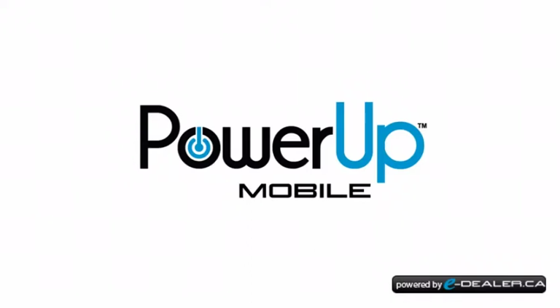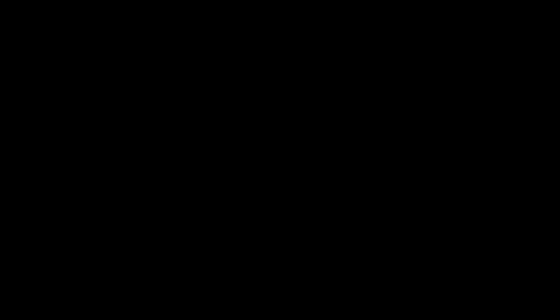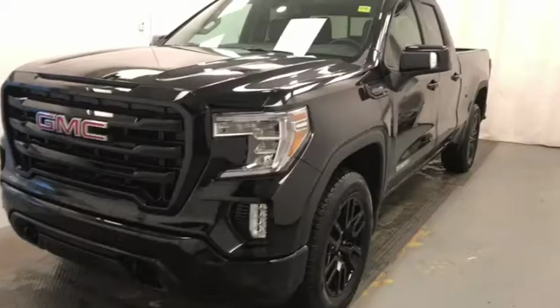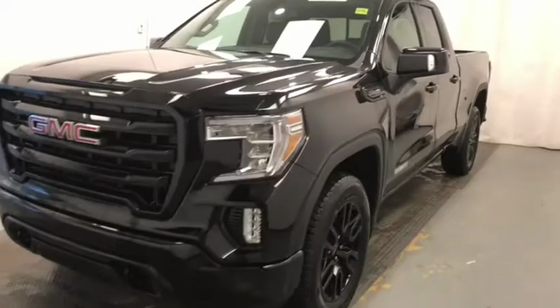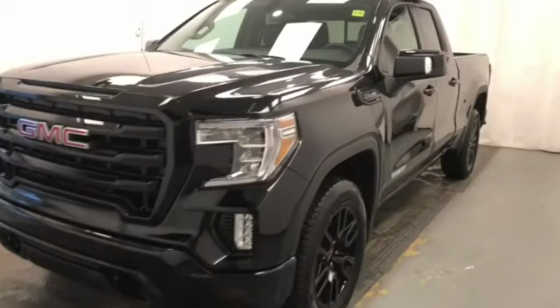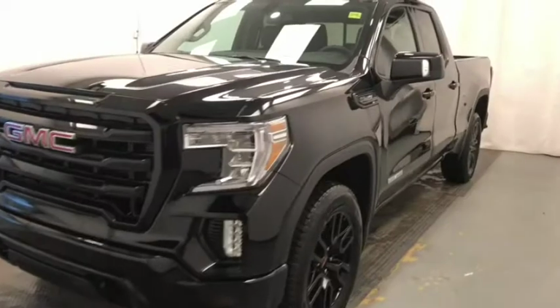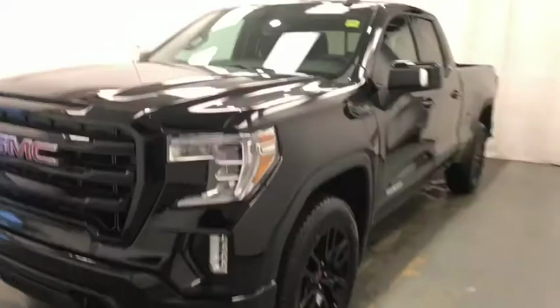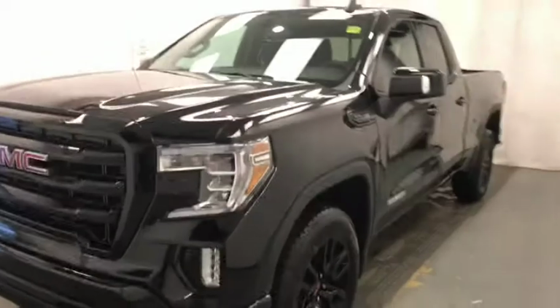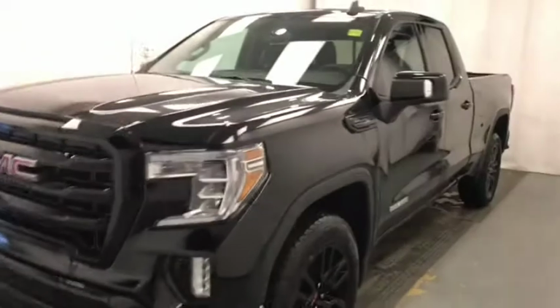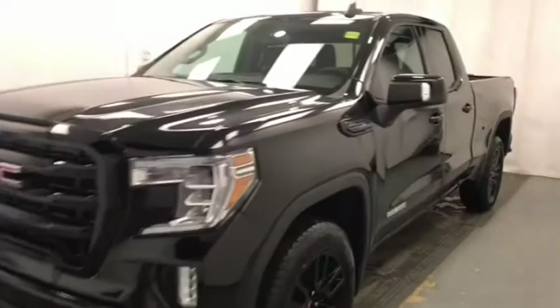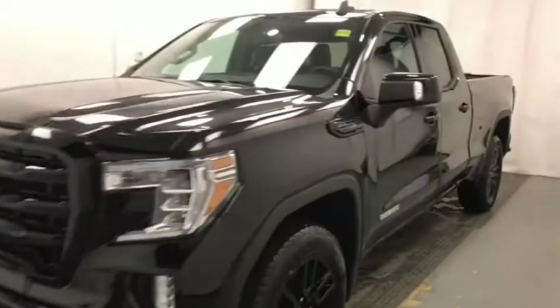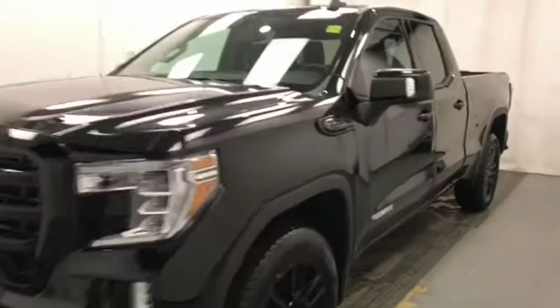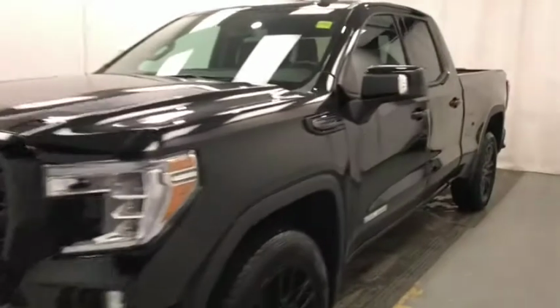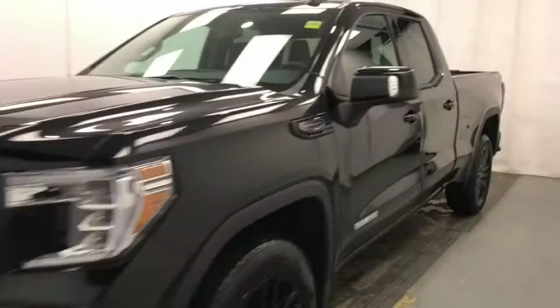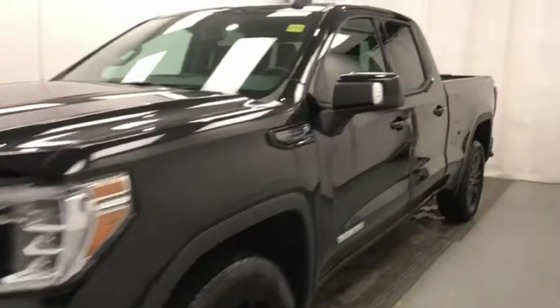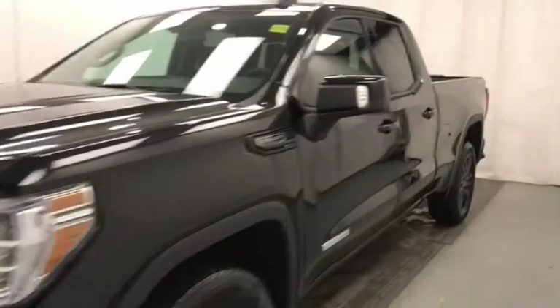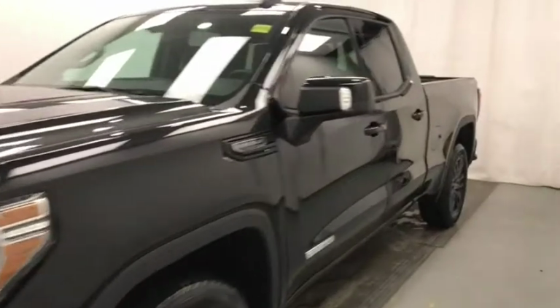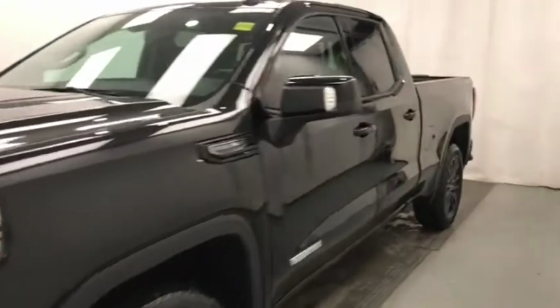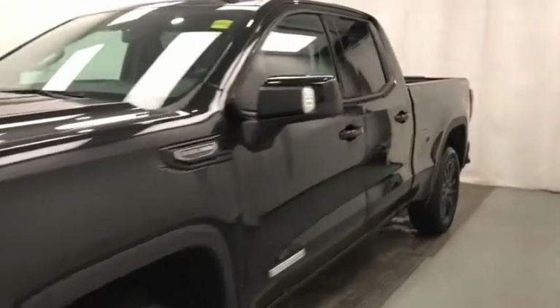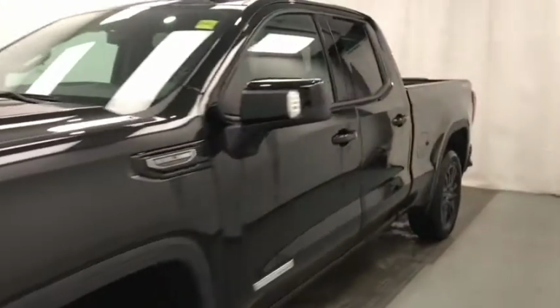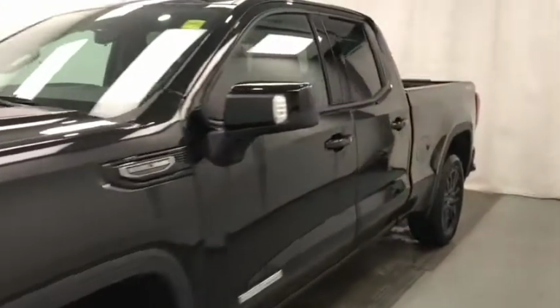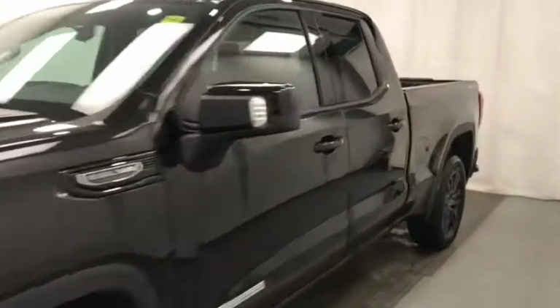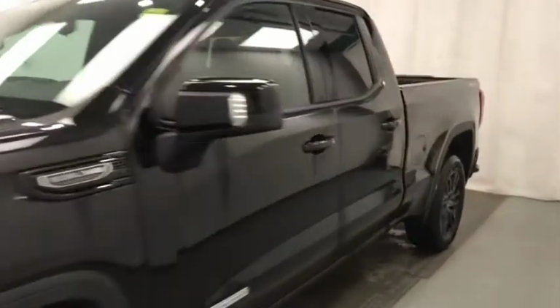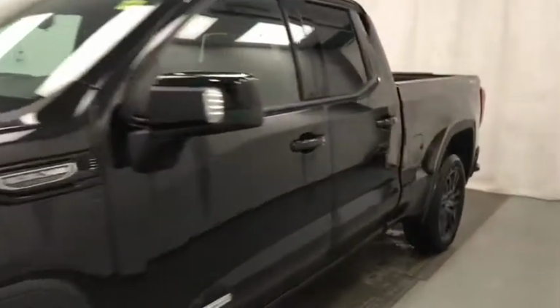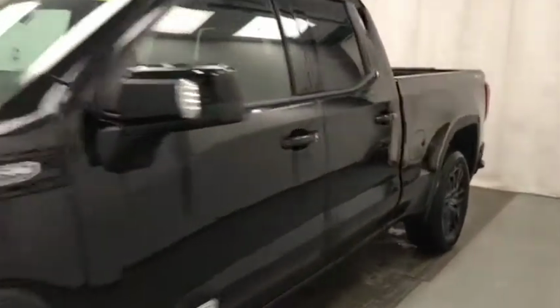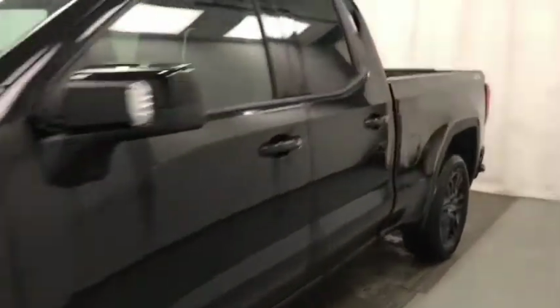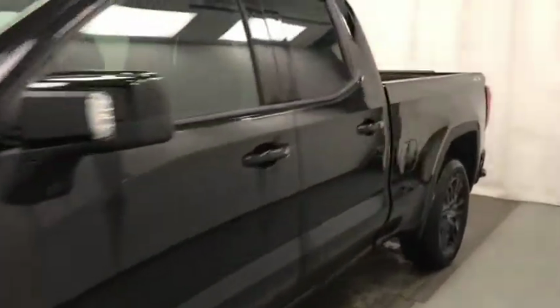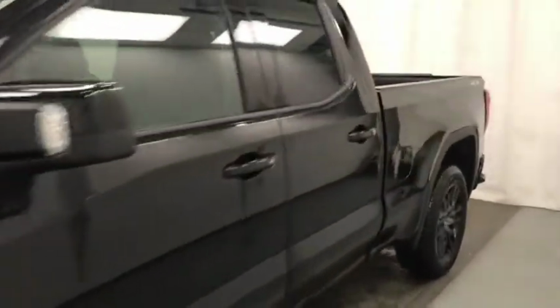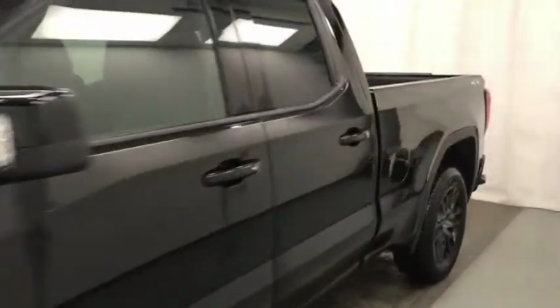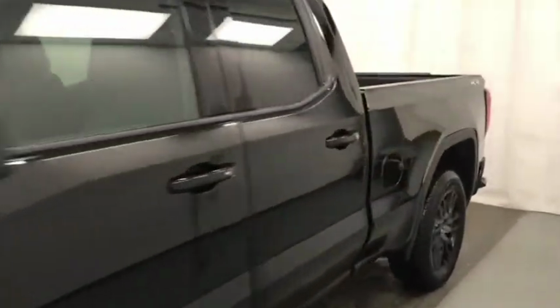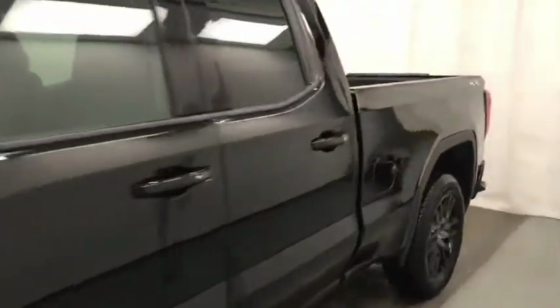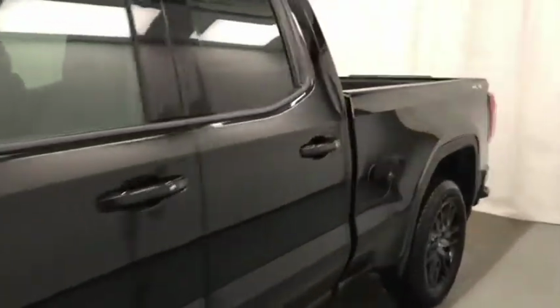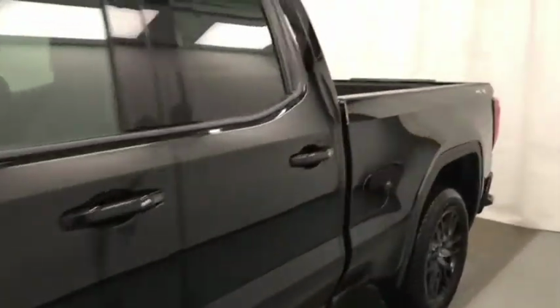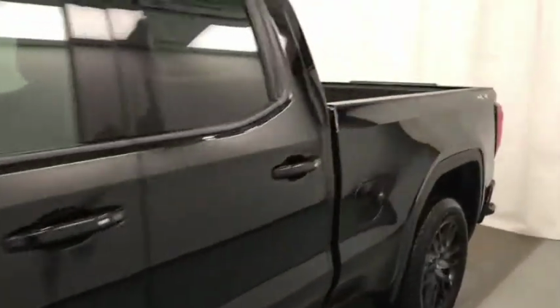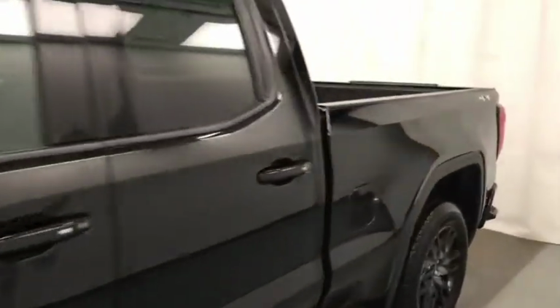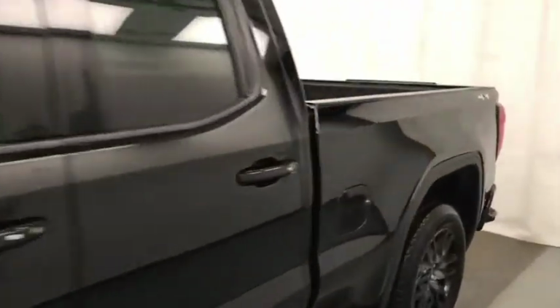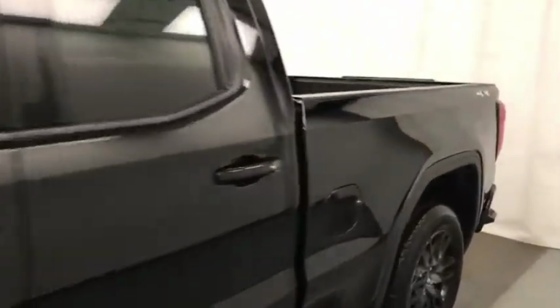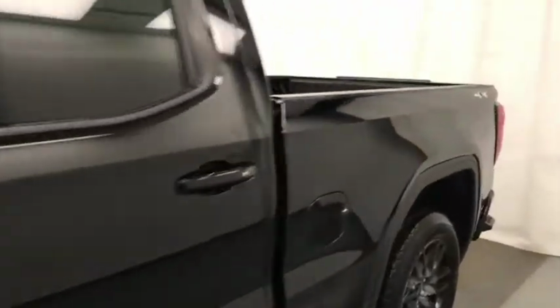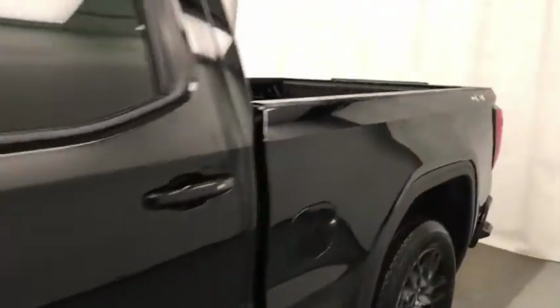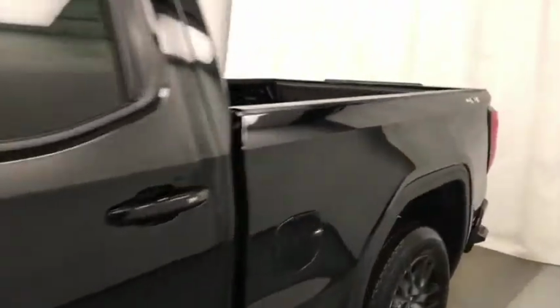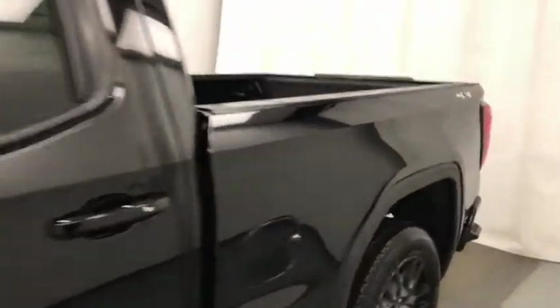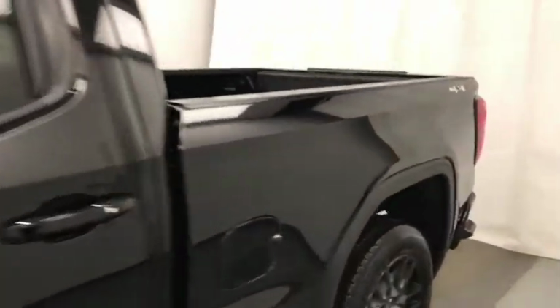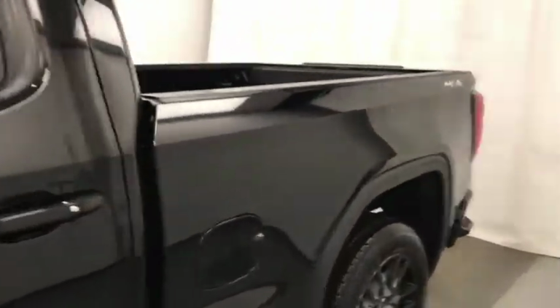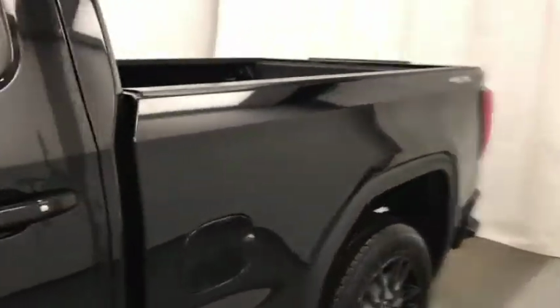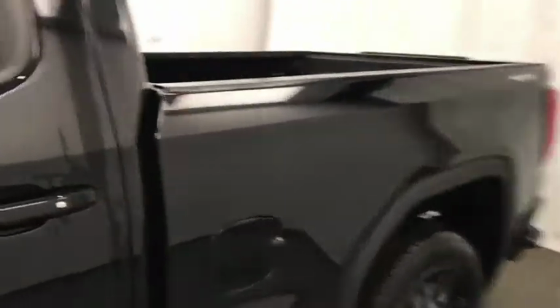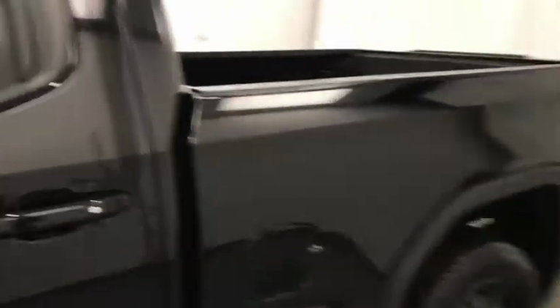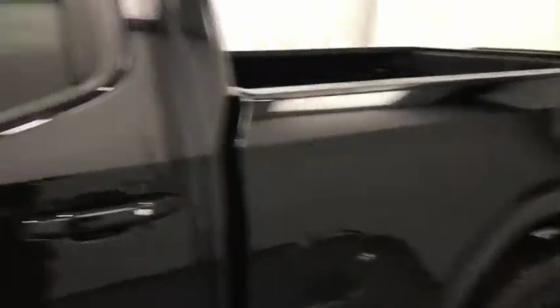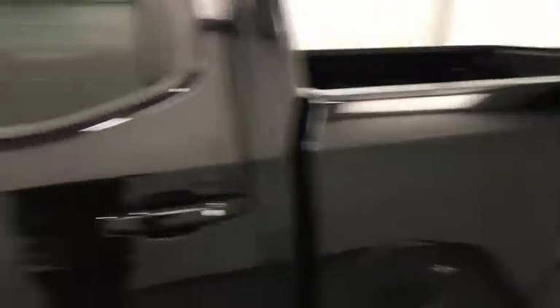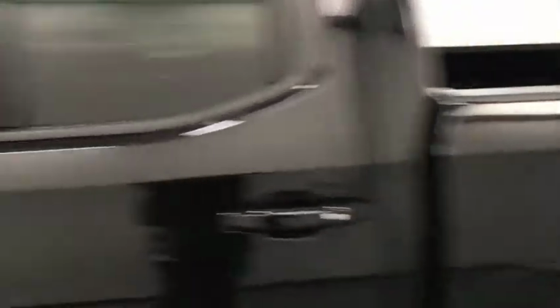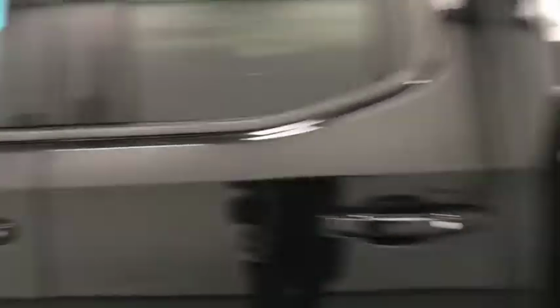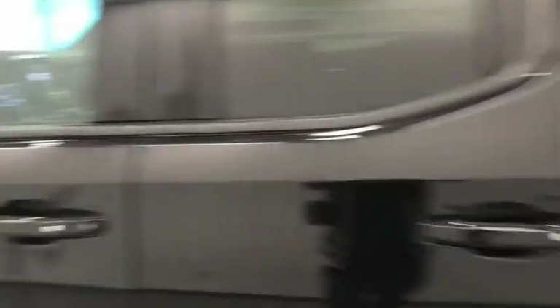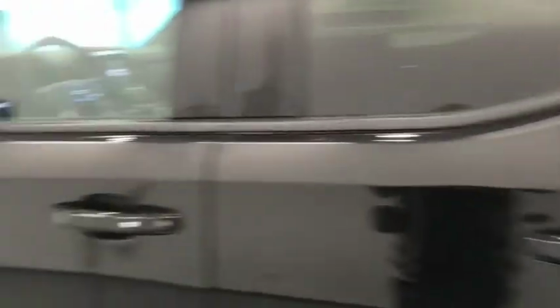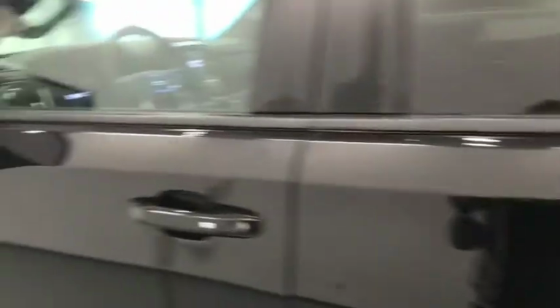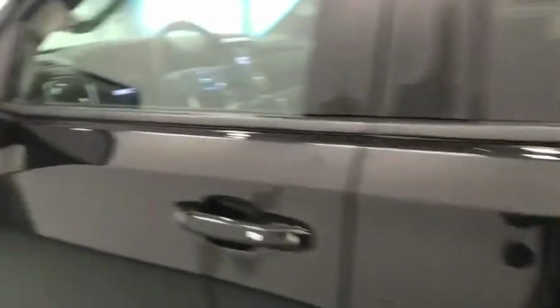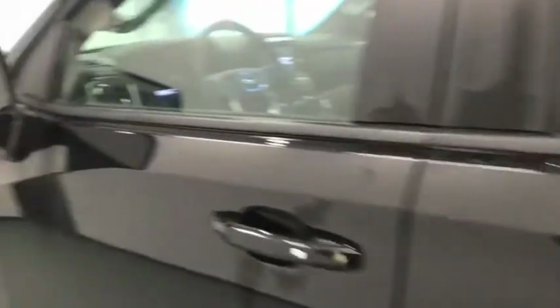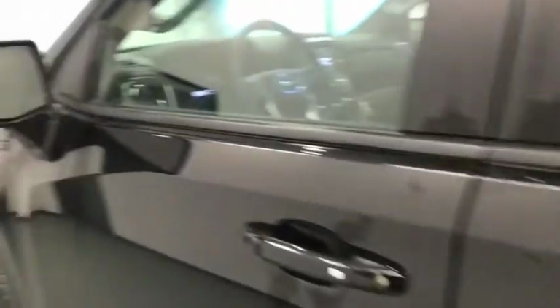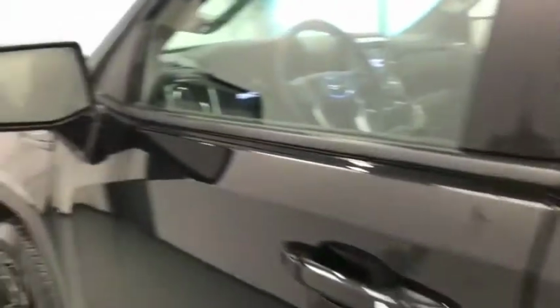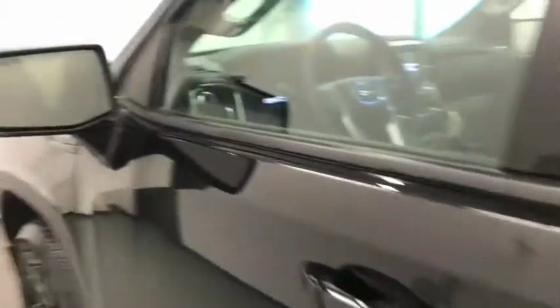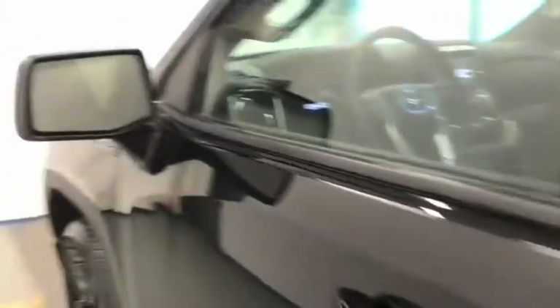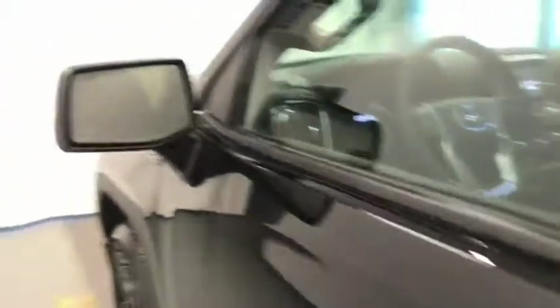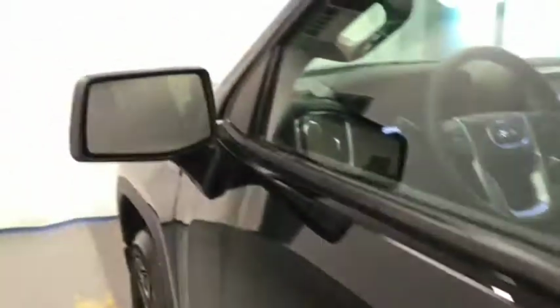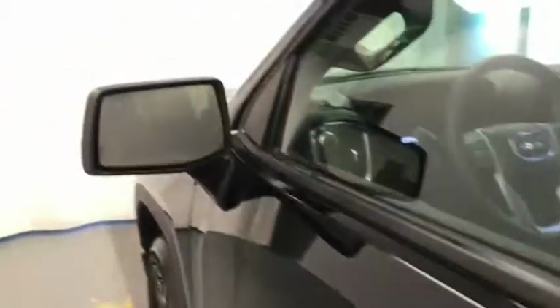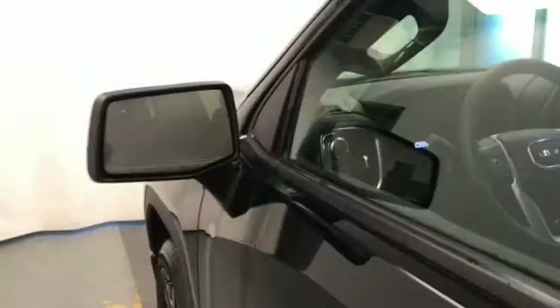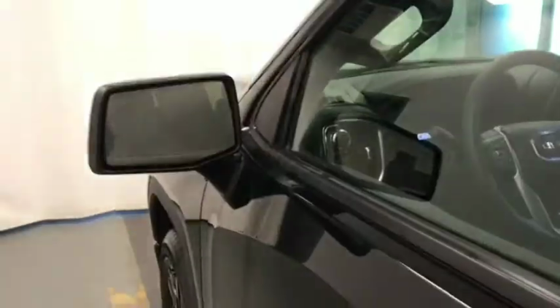Today we're reviewing stock number 202-019 on a 2019 GMC 1500 Proof. The exterior color is onyx black.